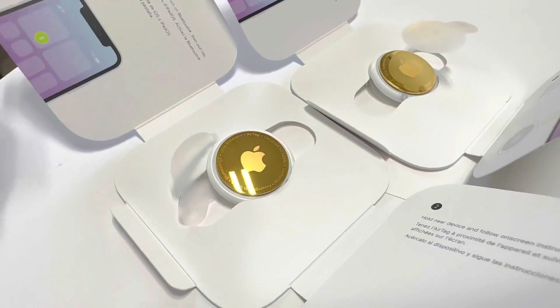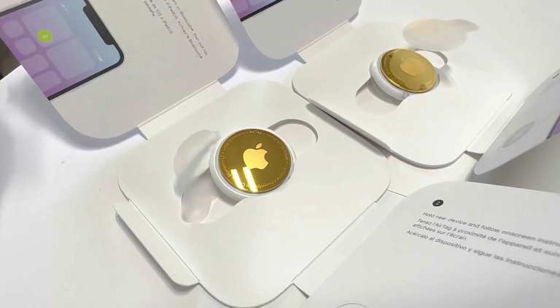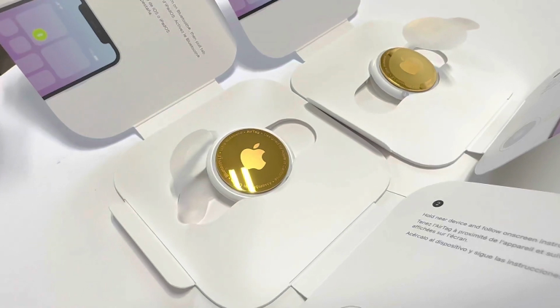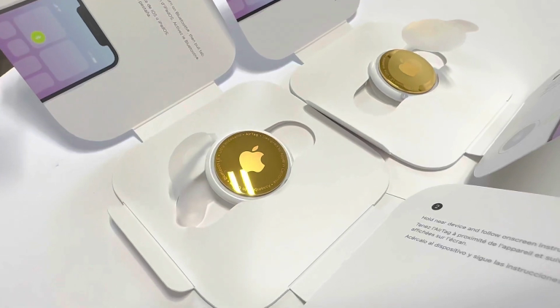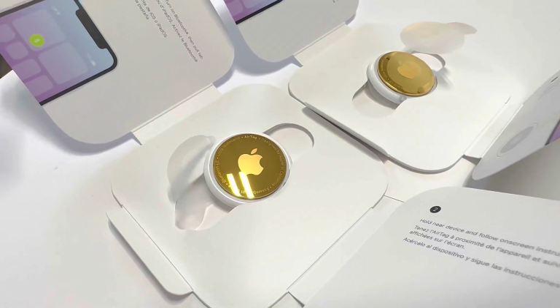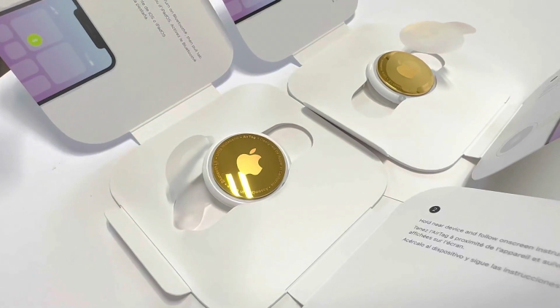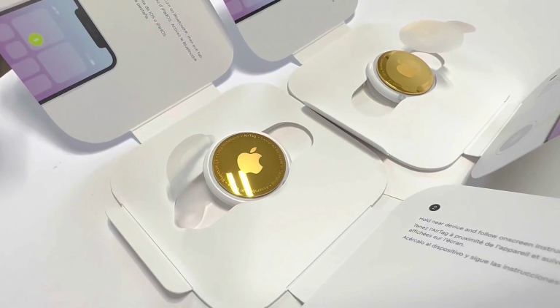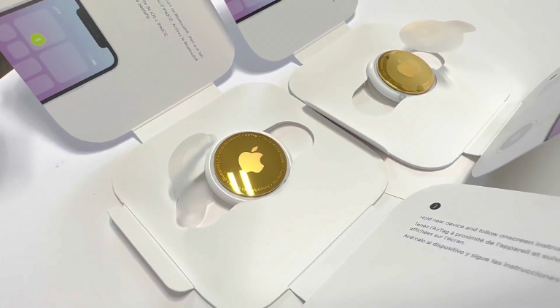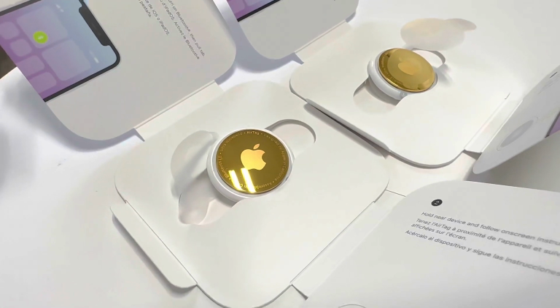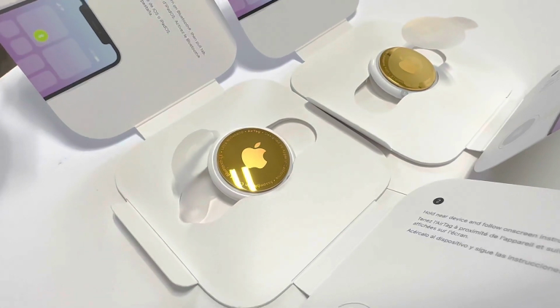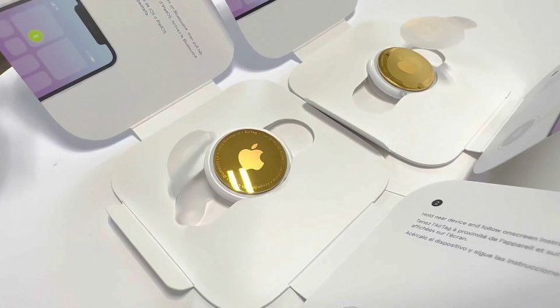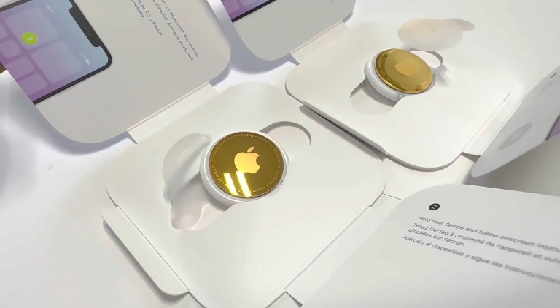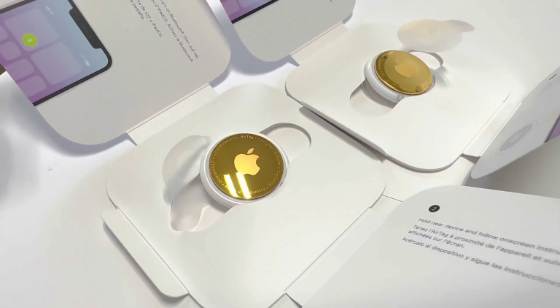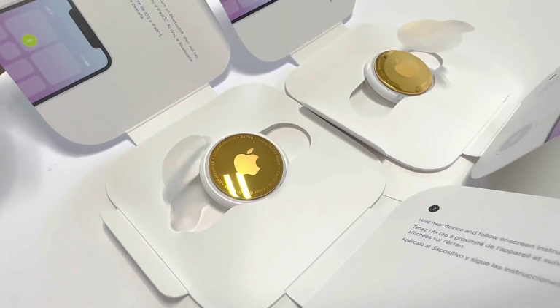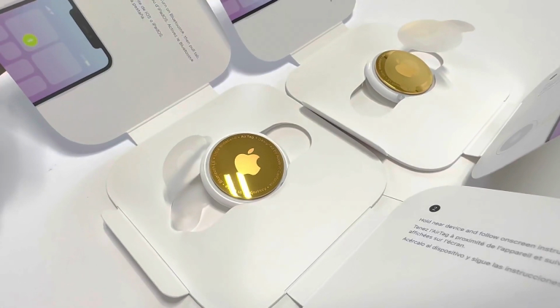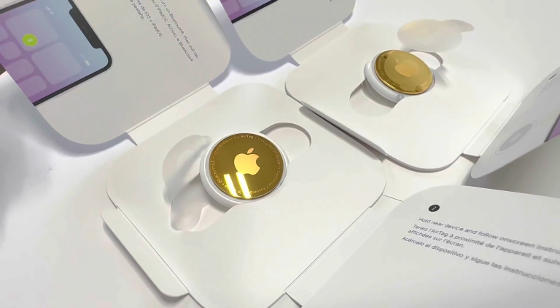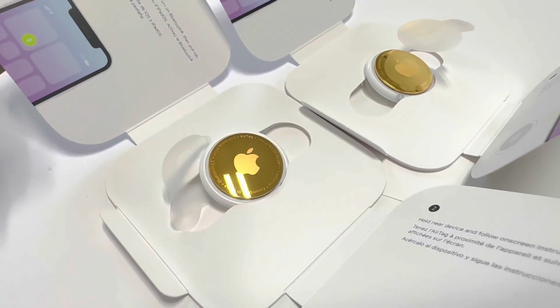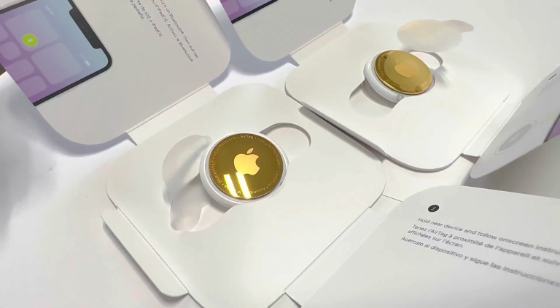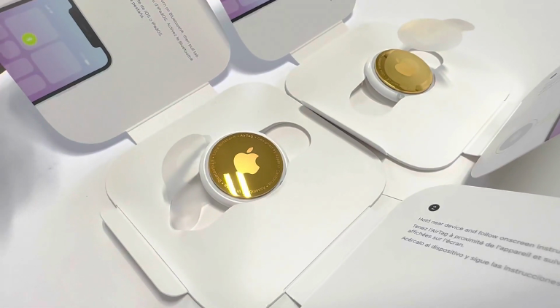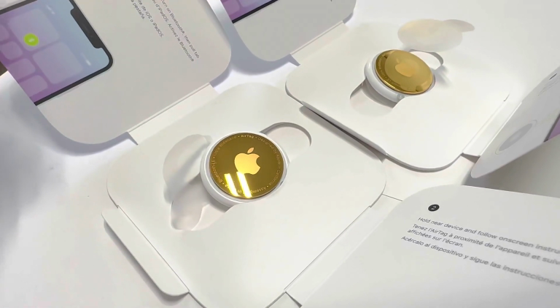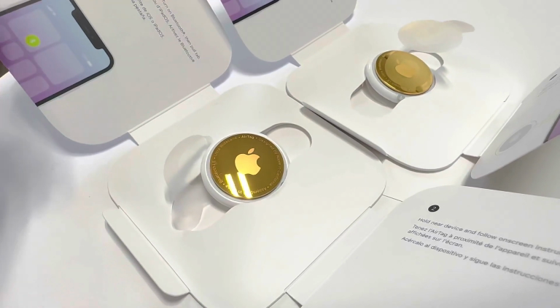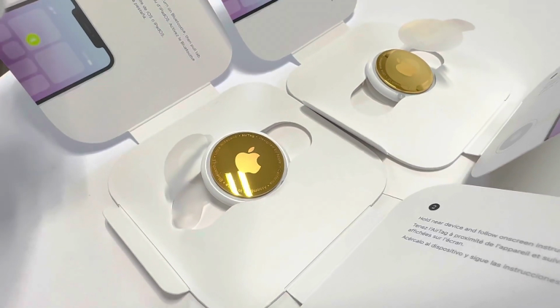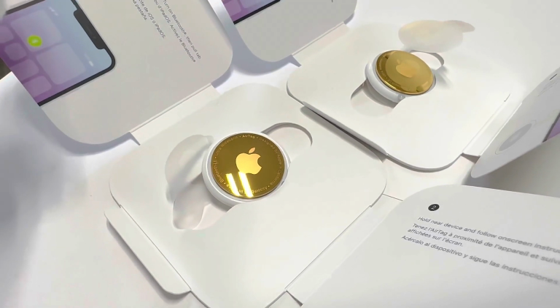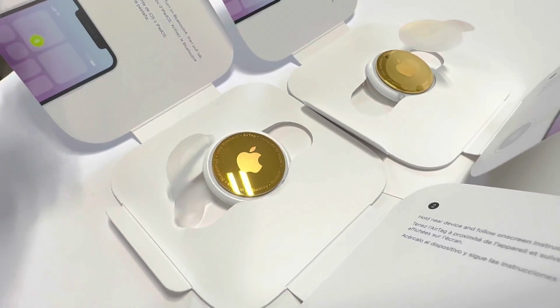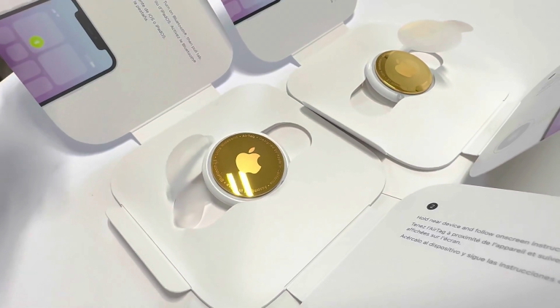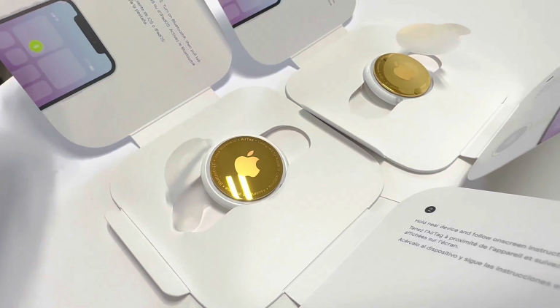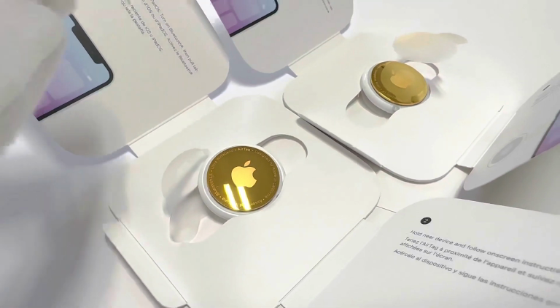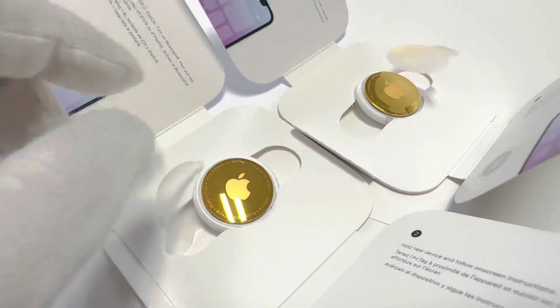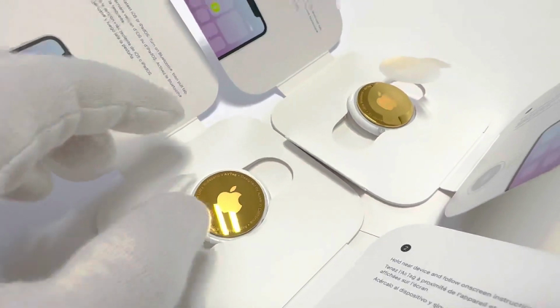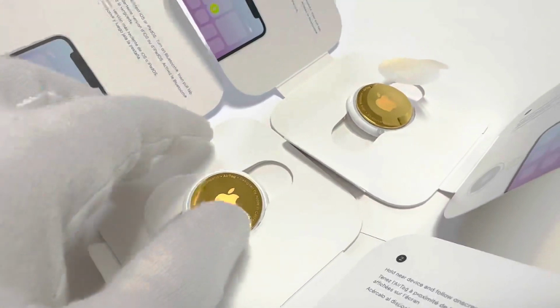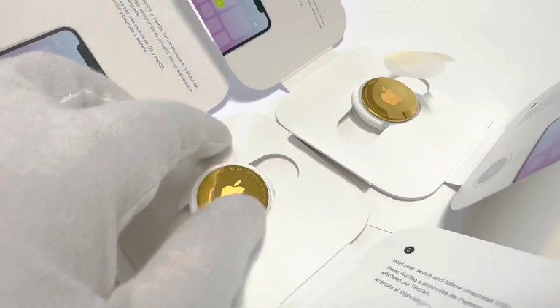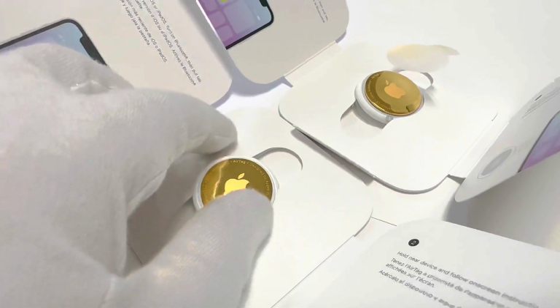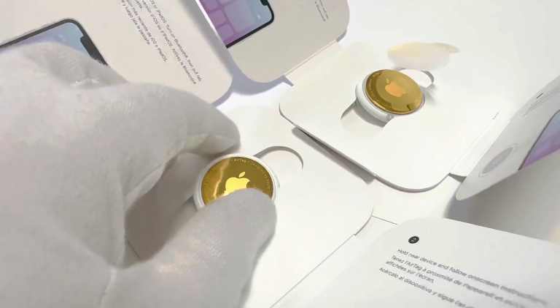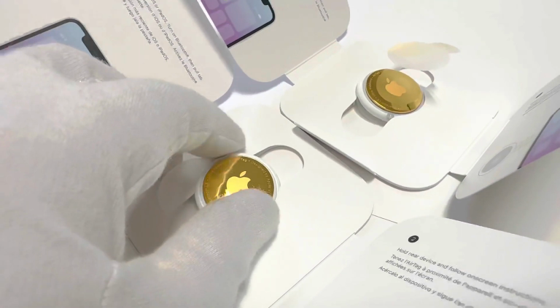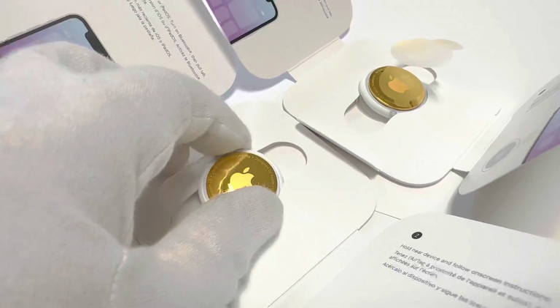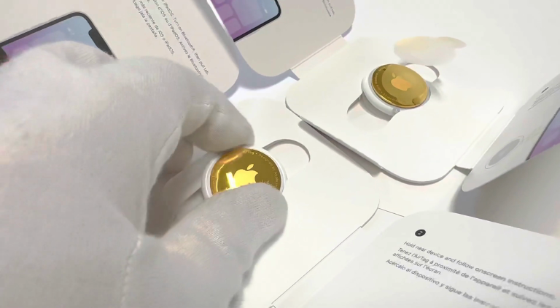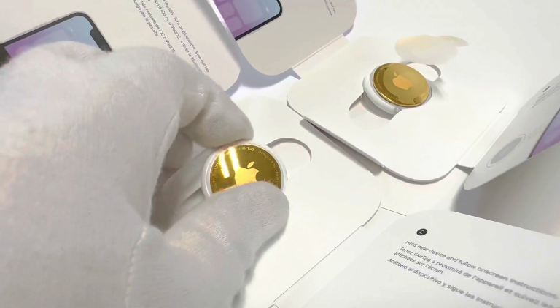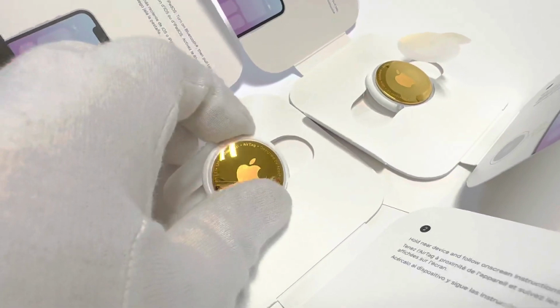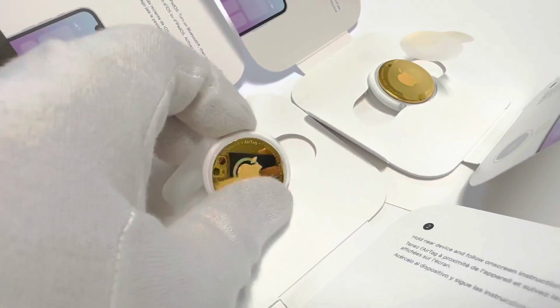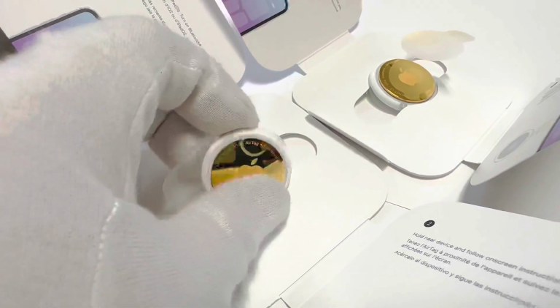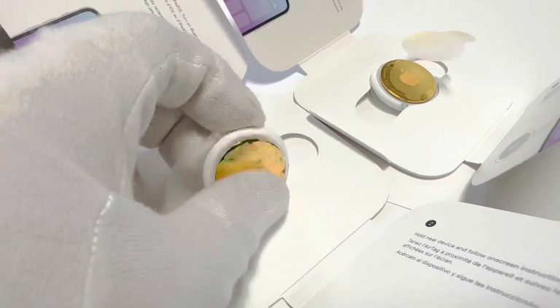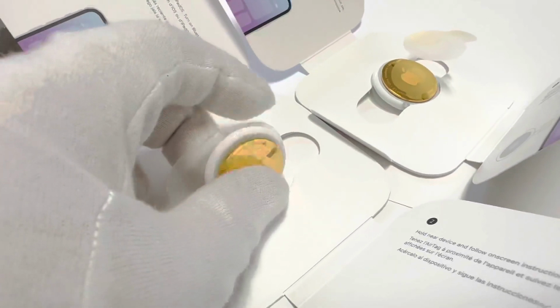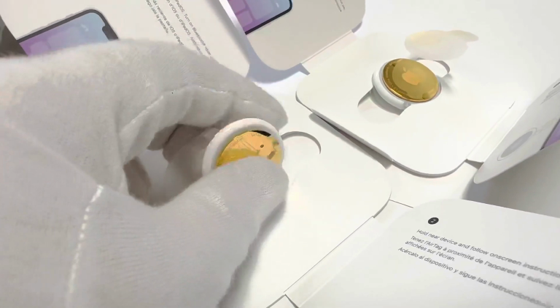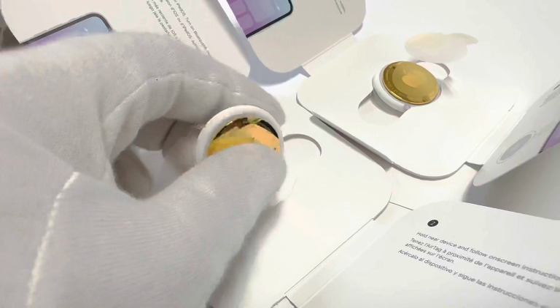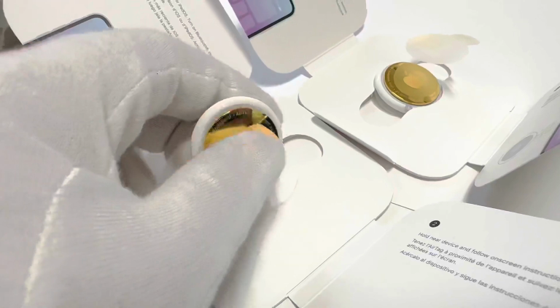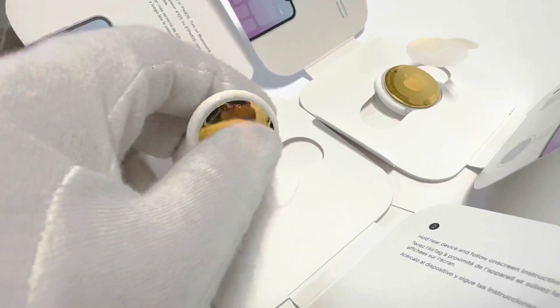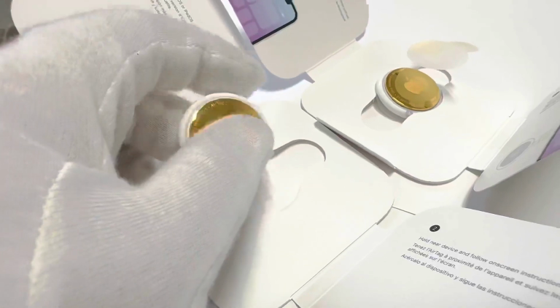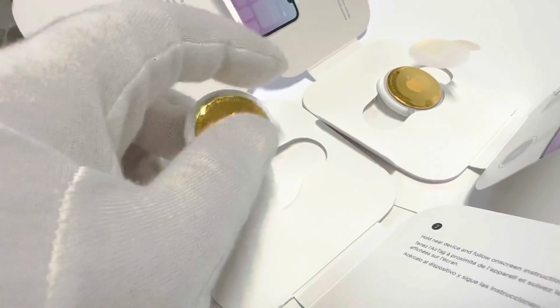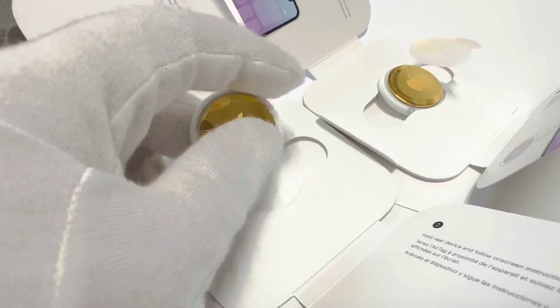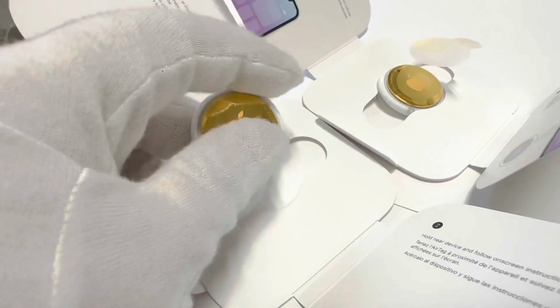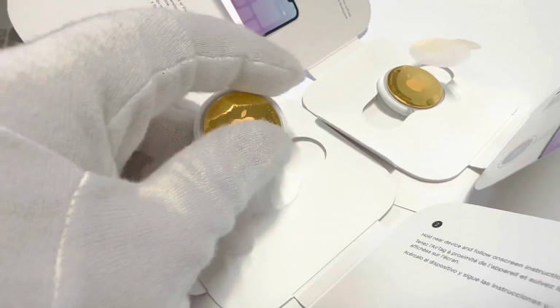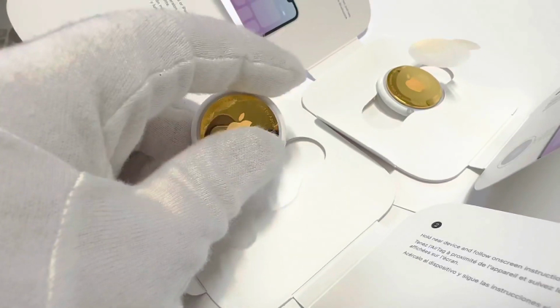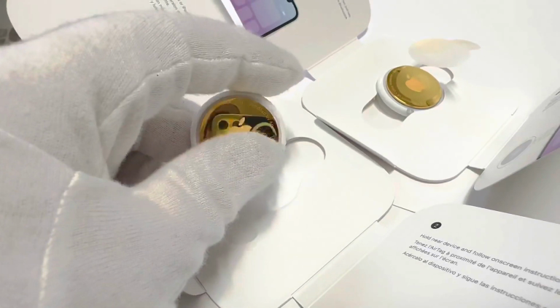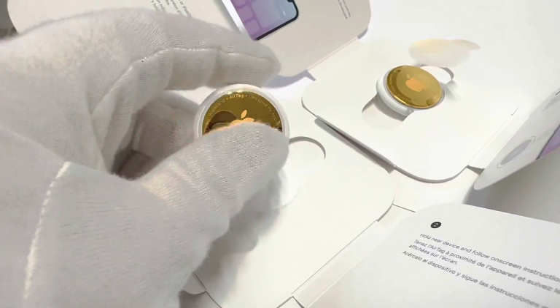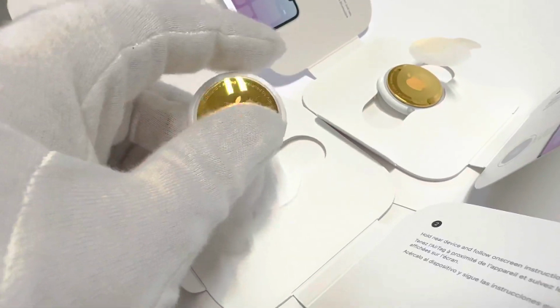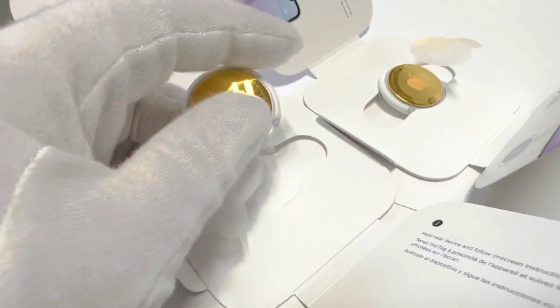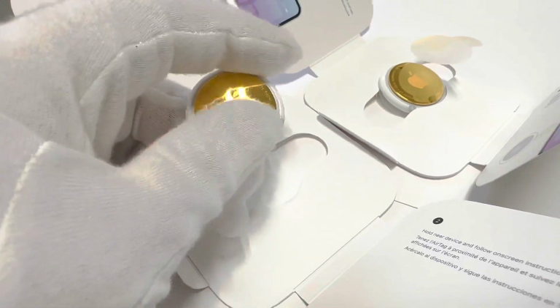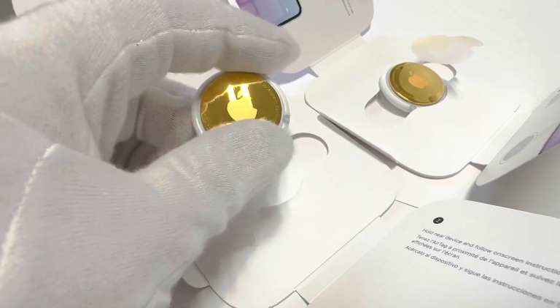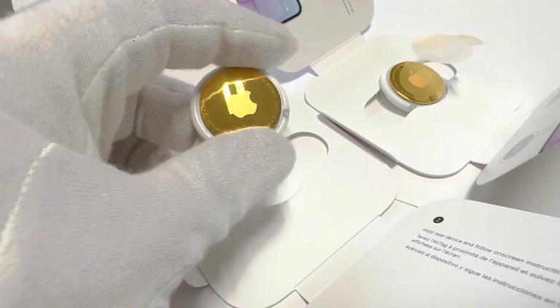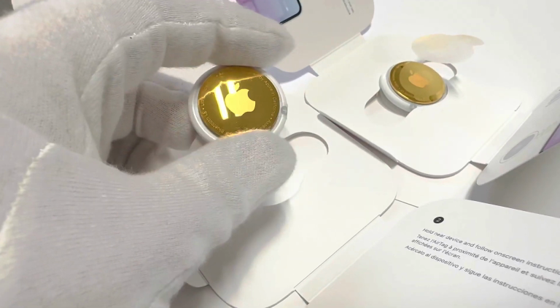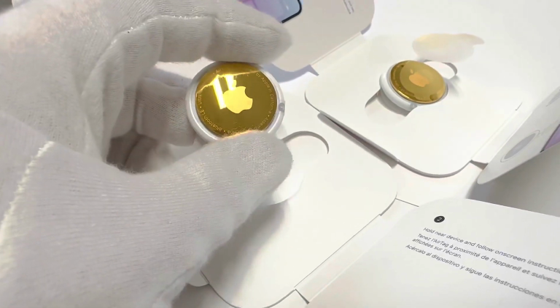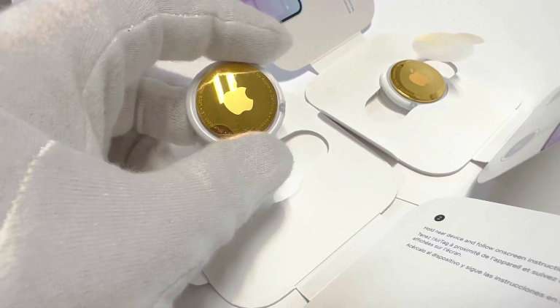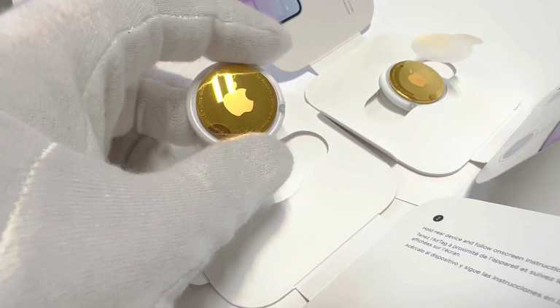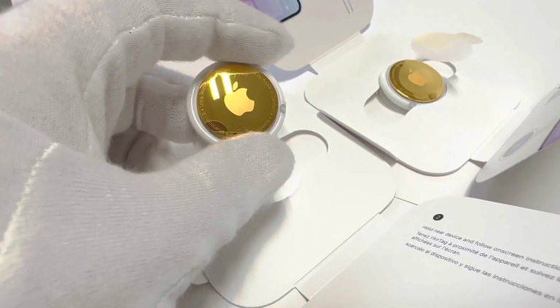Hey my friends, how are you guys? I wanted to show you this custom 24k gold plated AirTag.